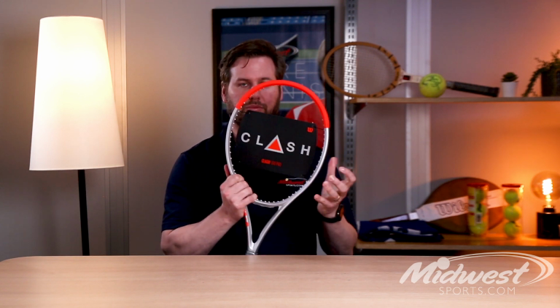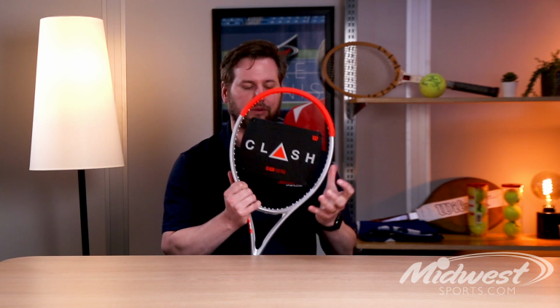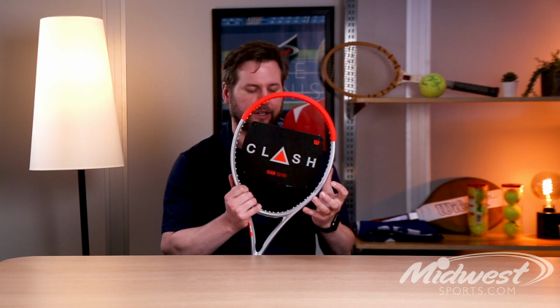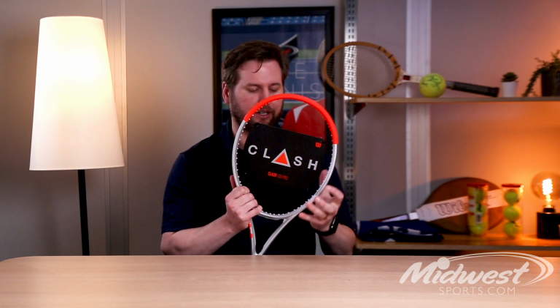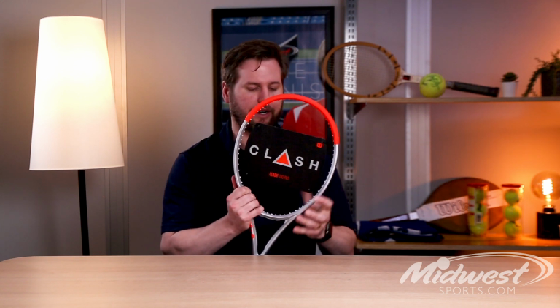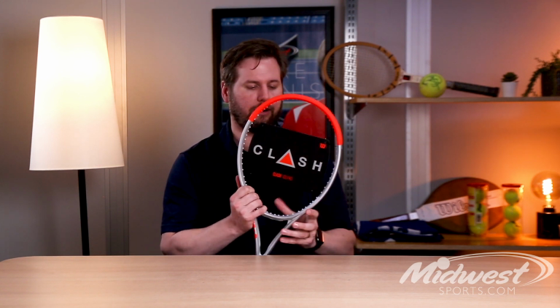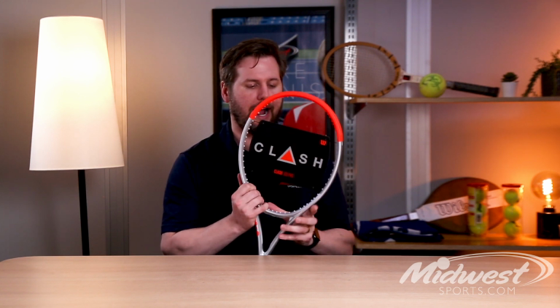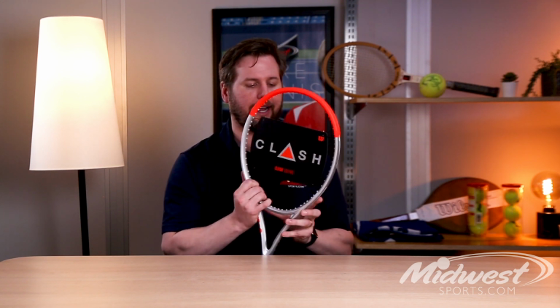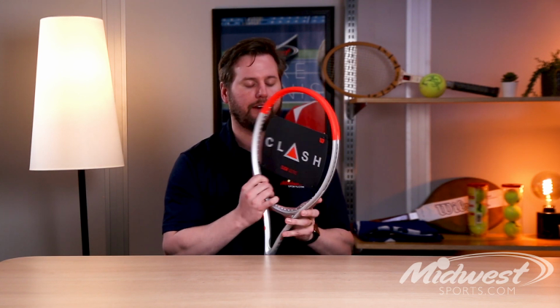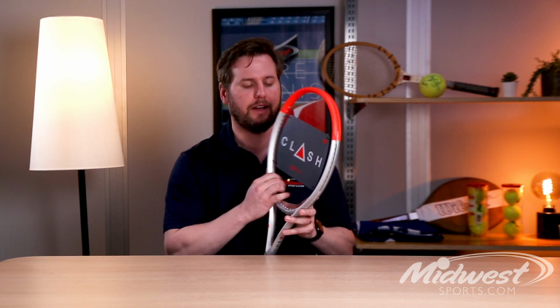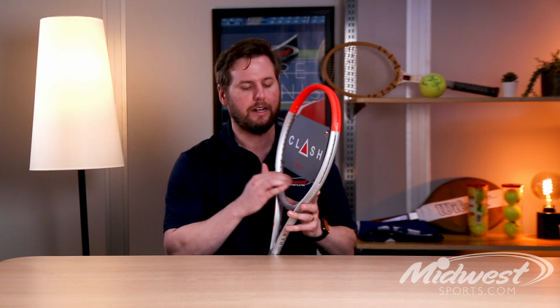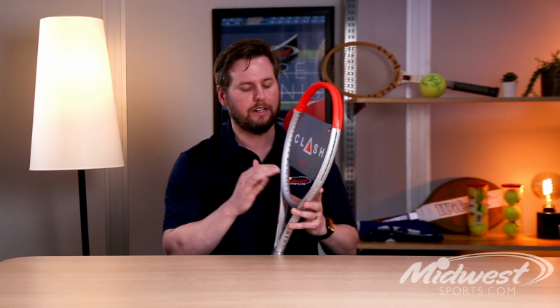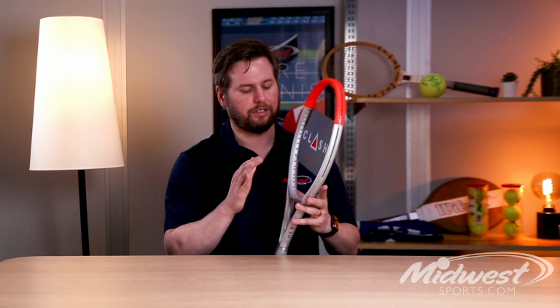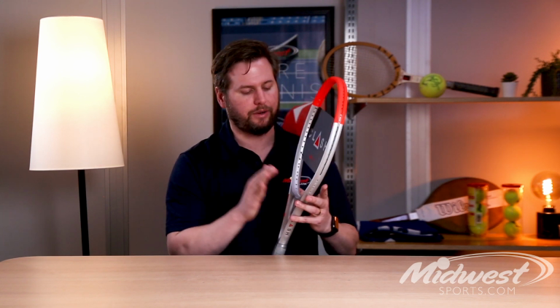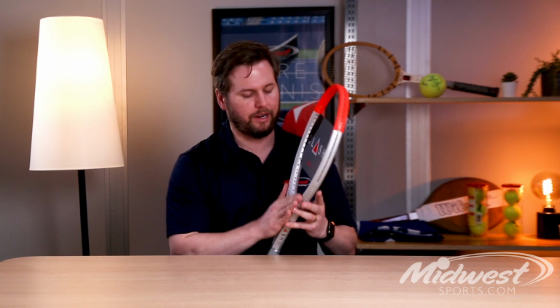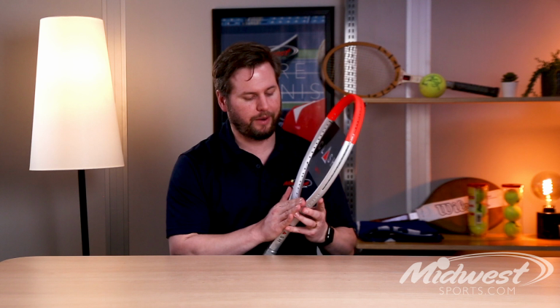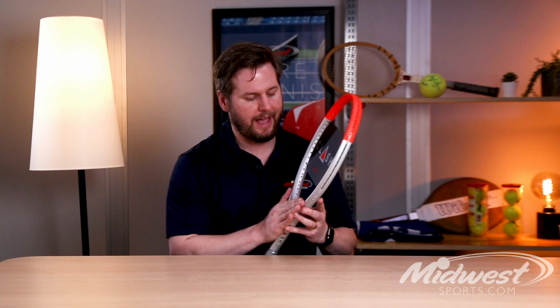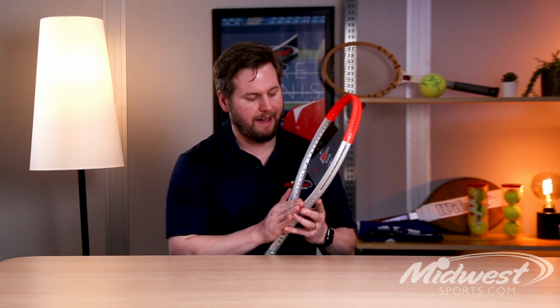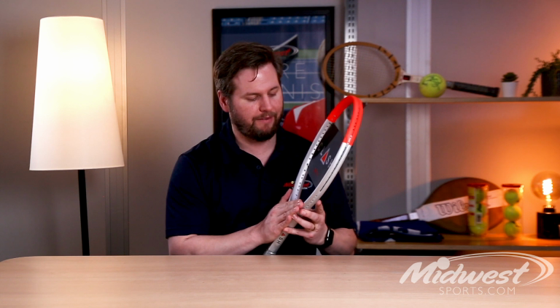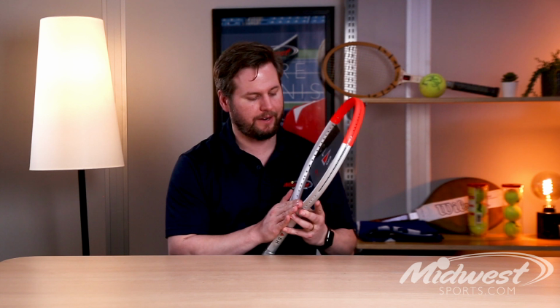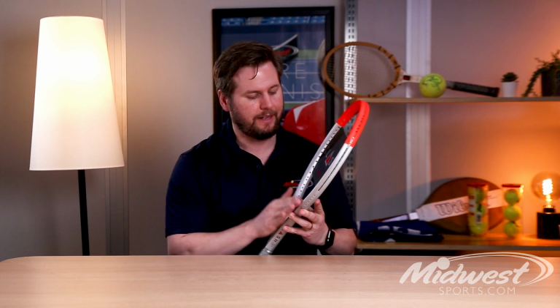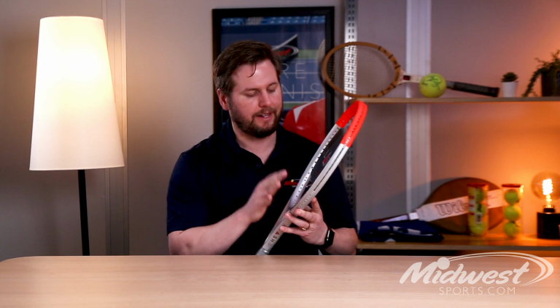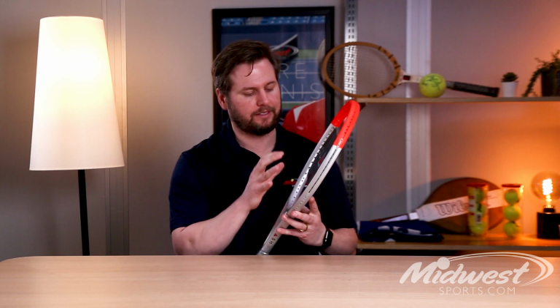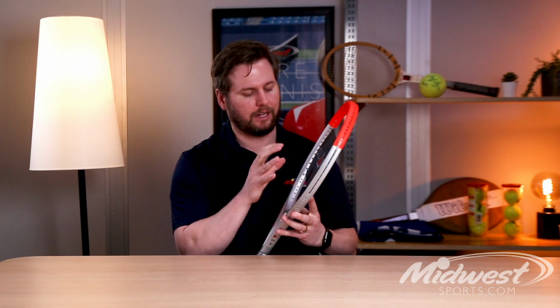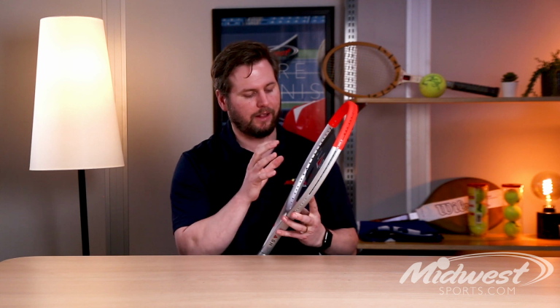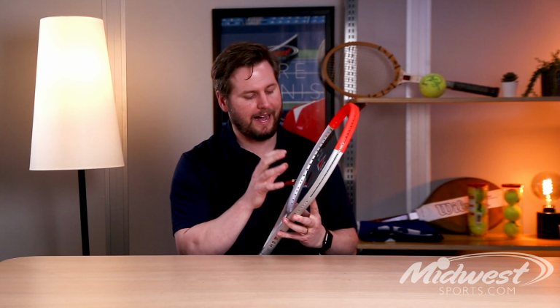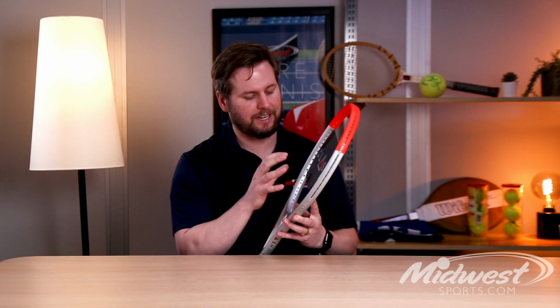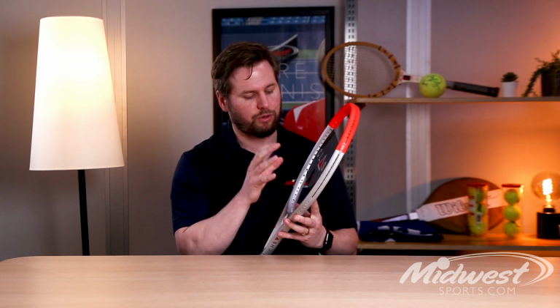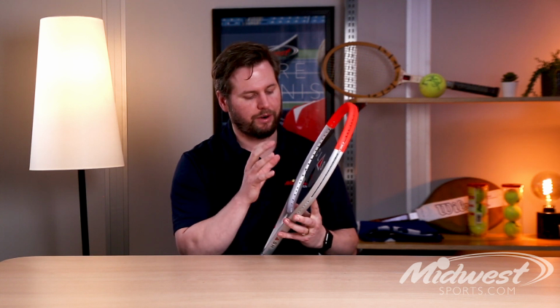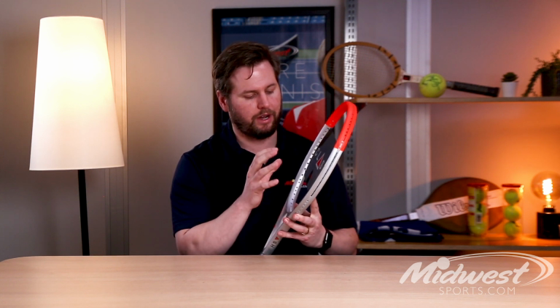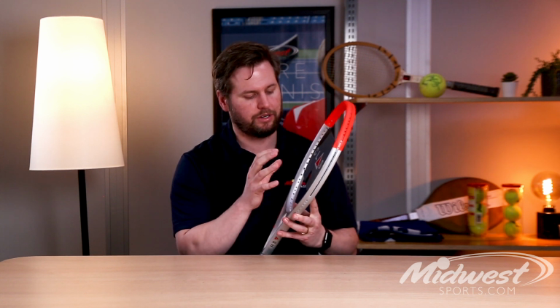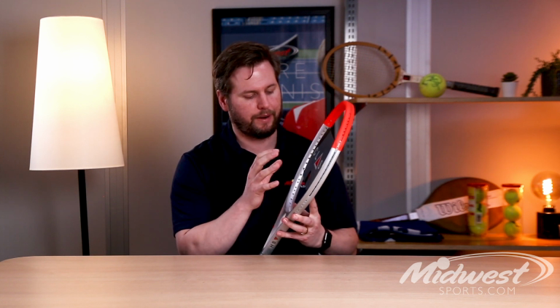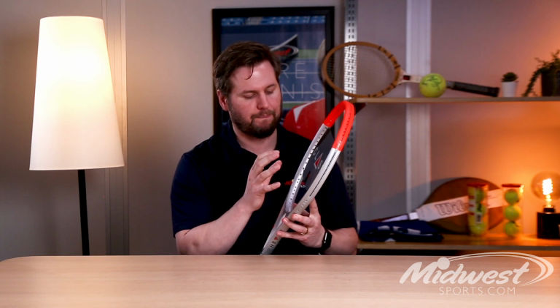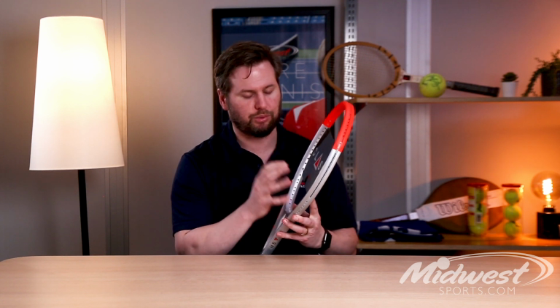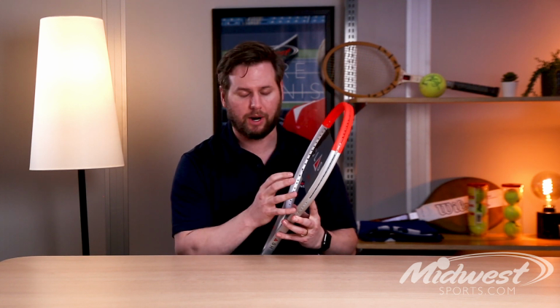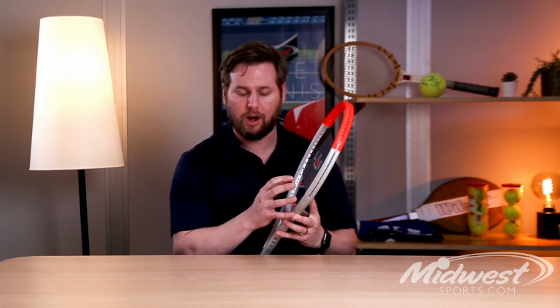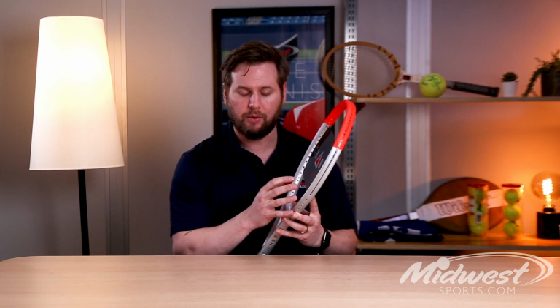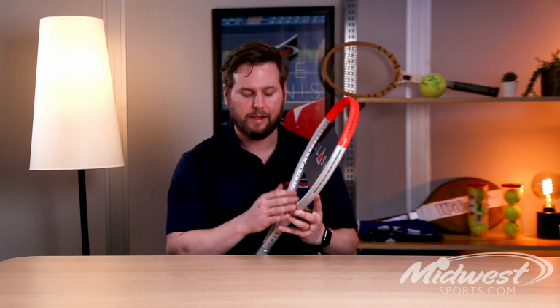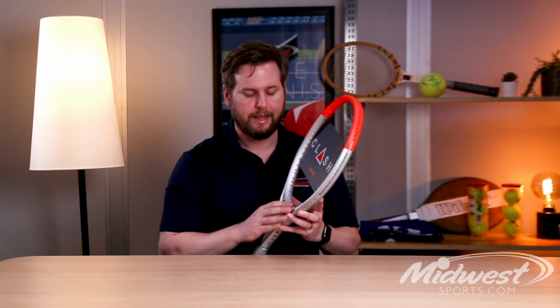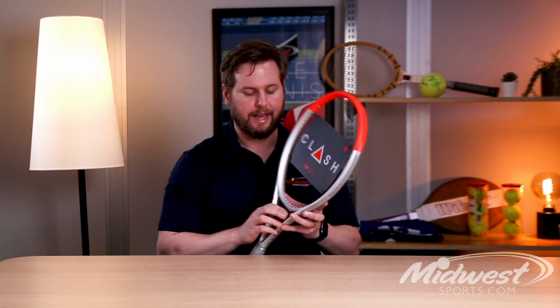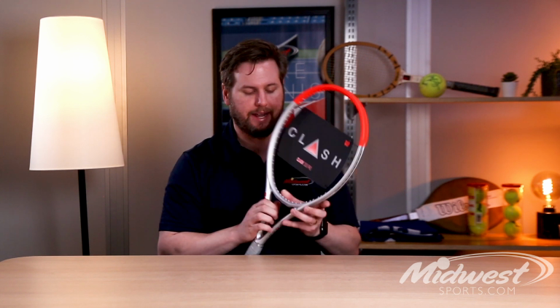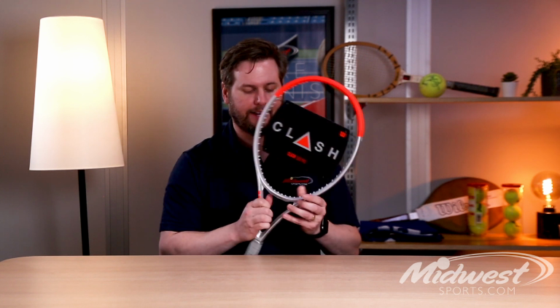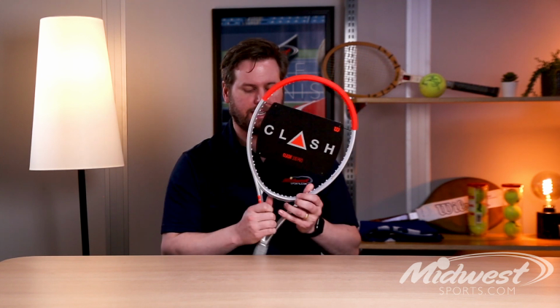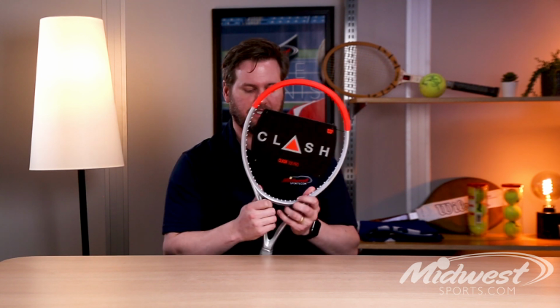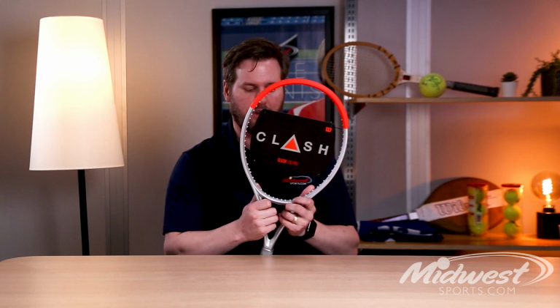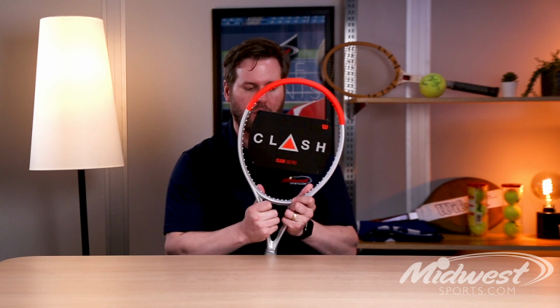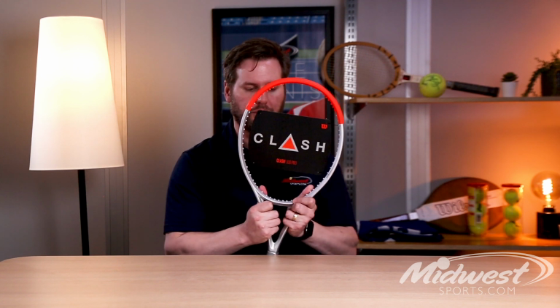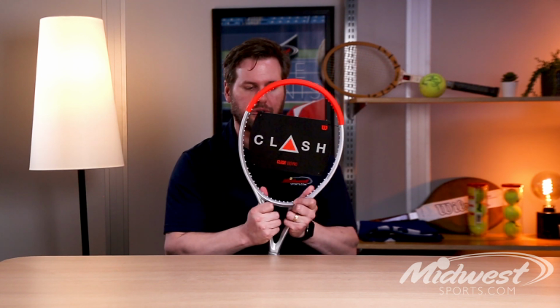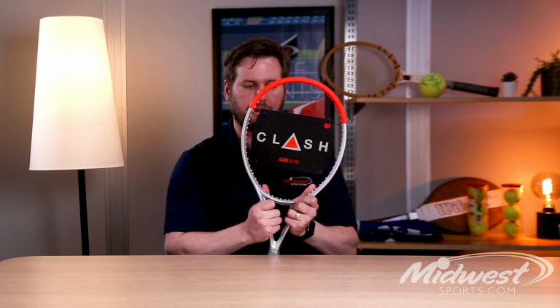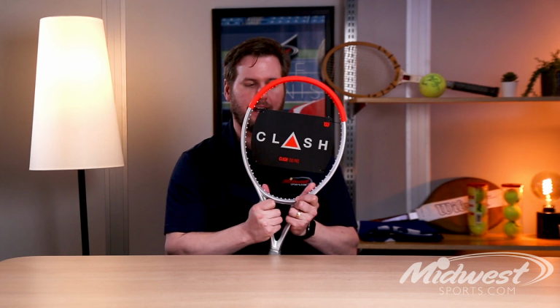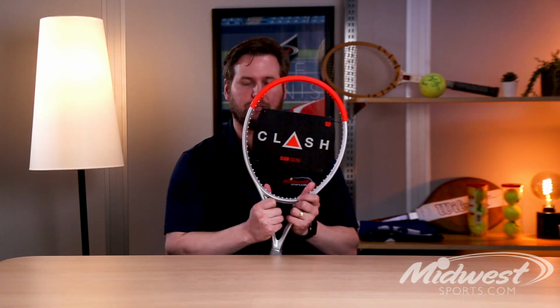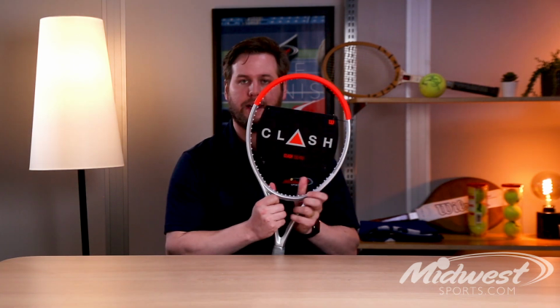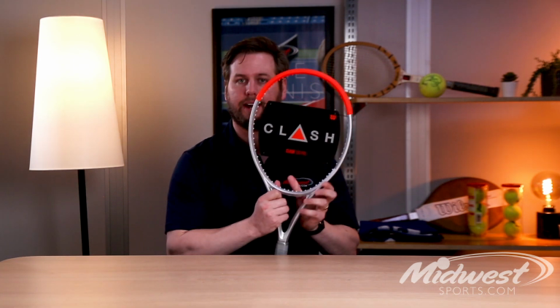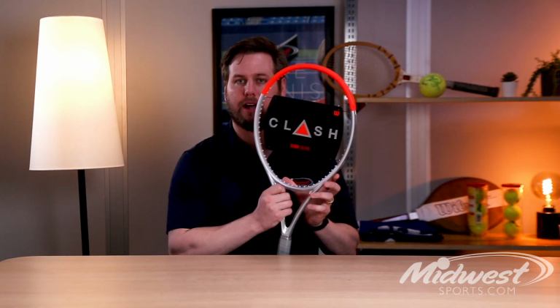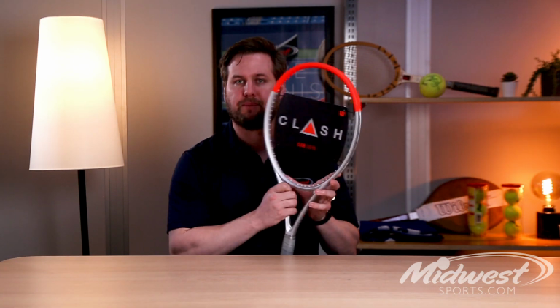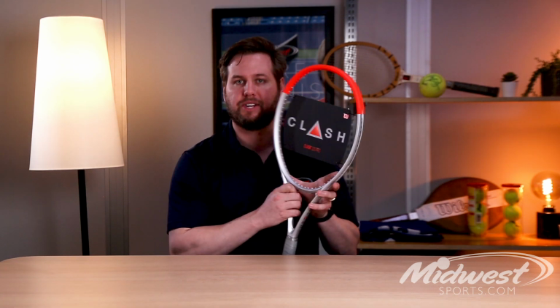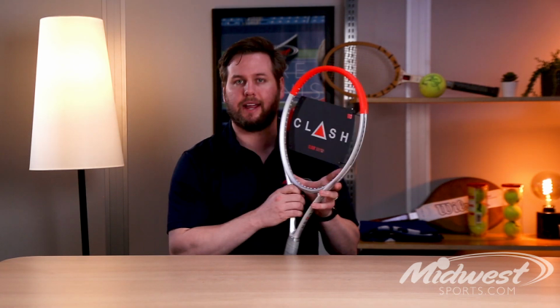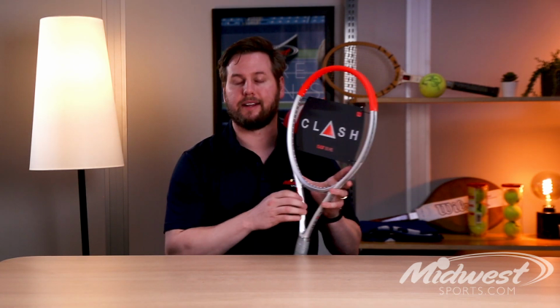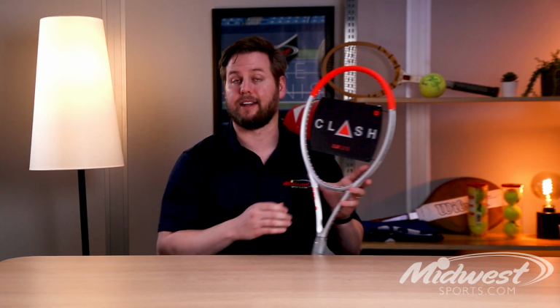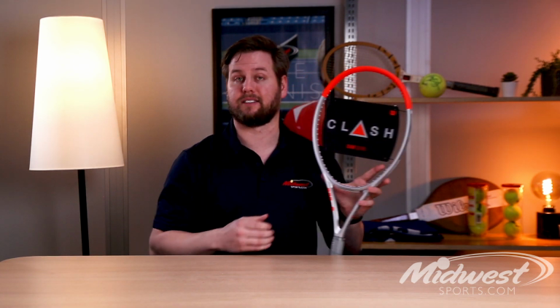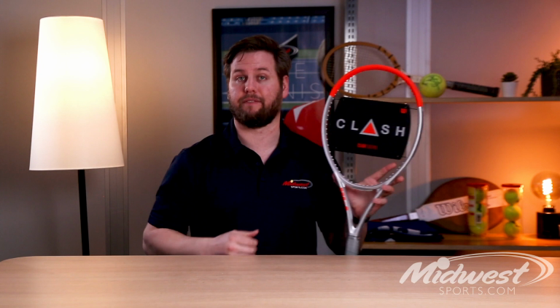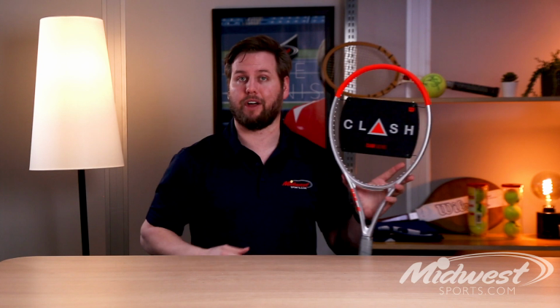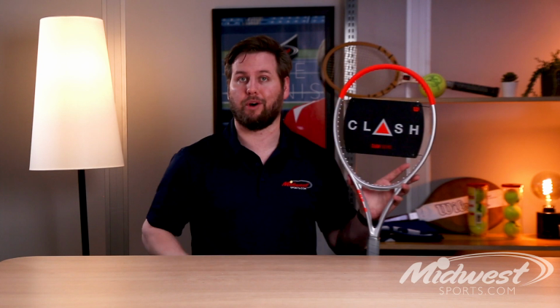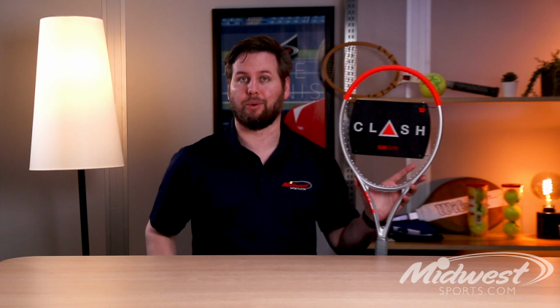It's a really great racket. So here we have it — the Clash 100 Pro gets an all-new cosmetic update and it's available now.